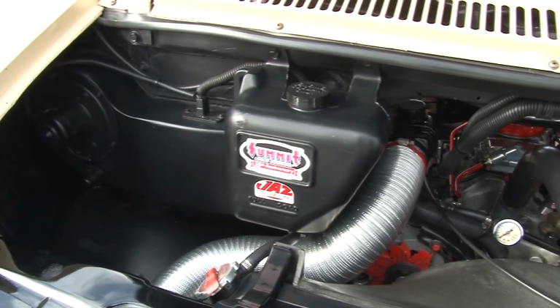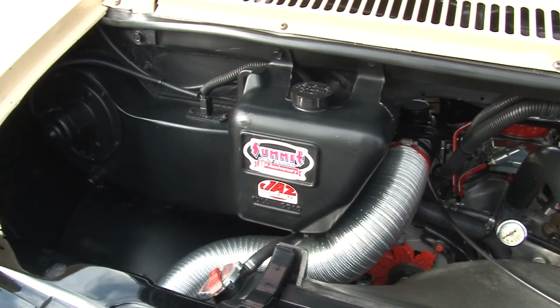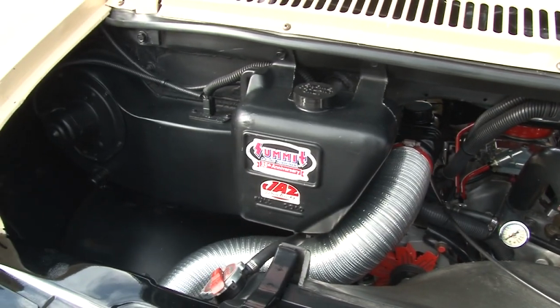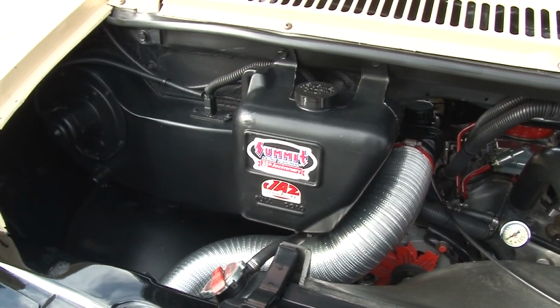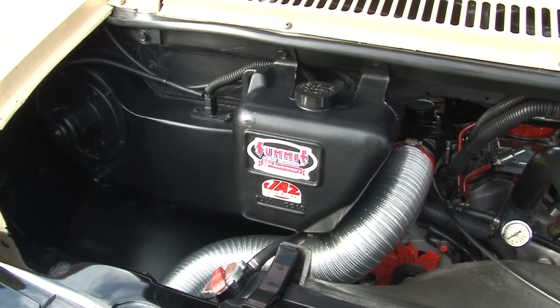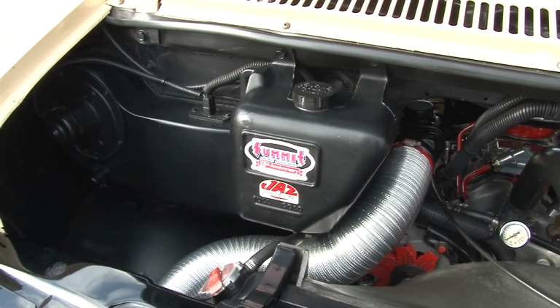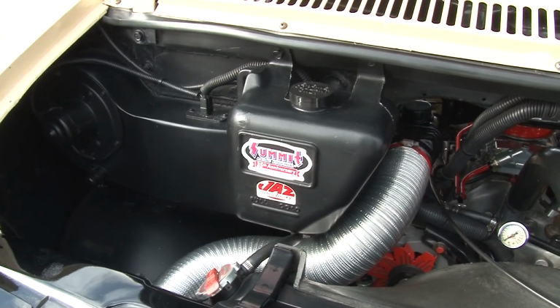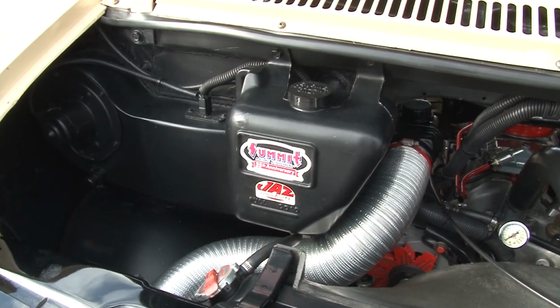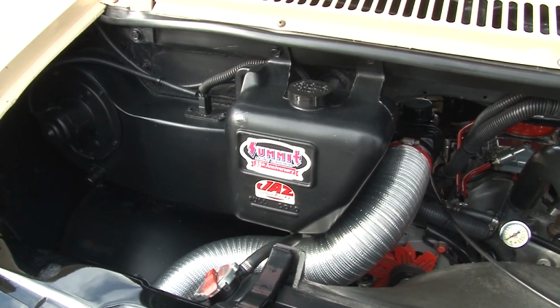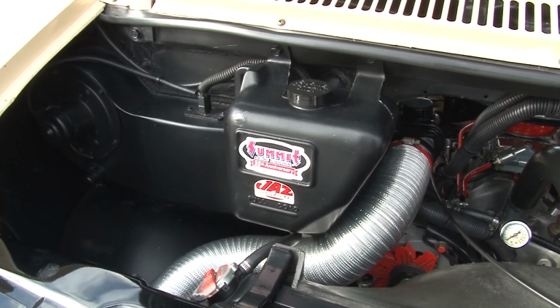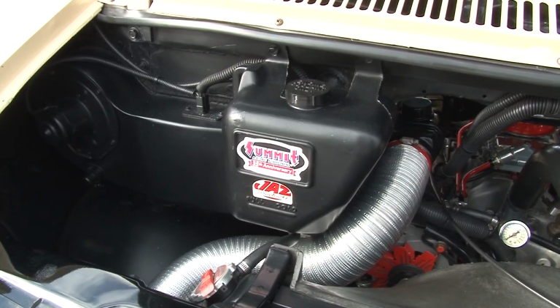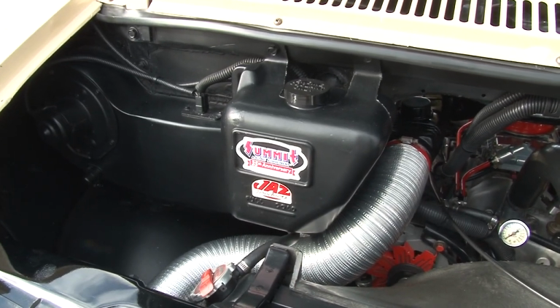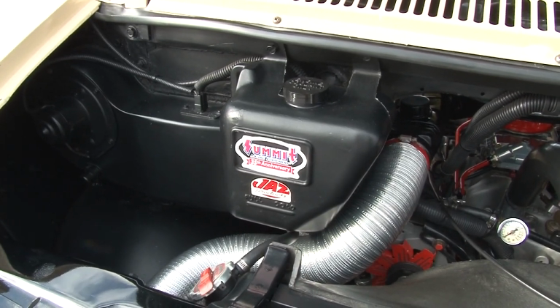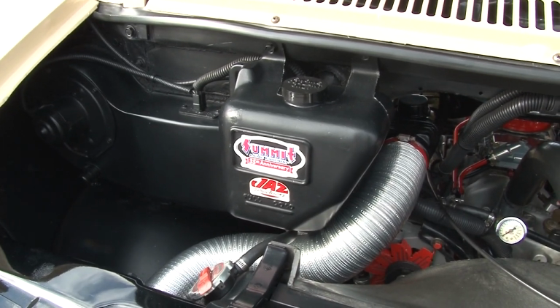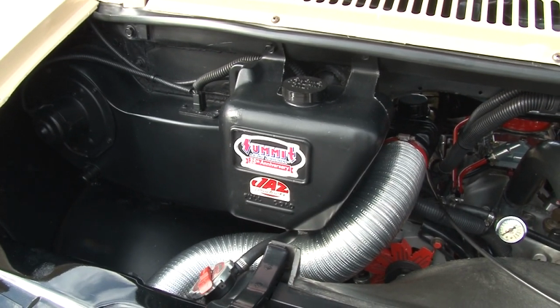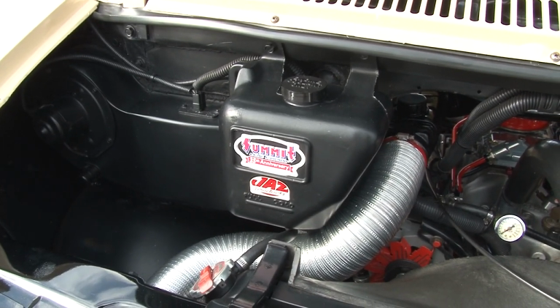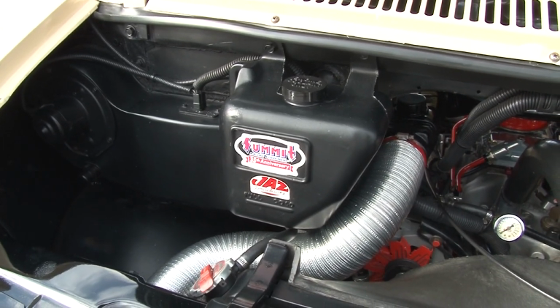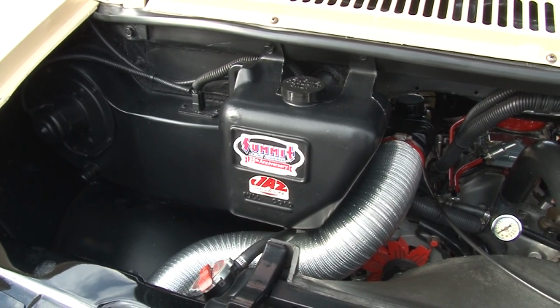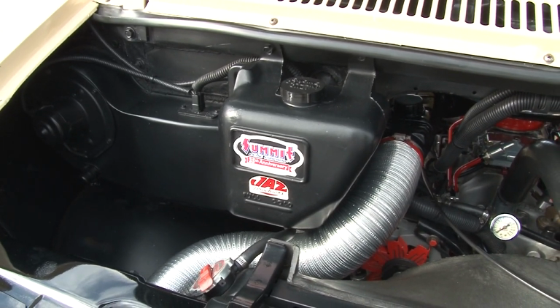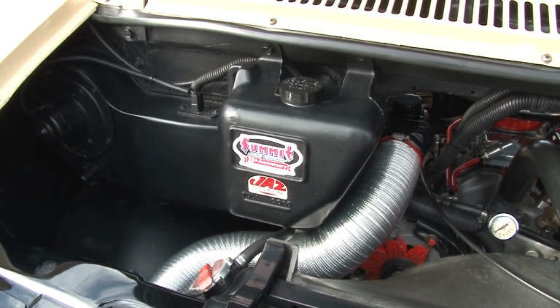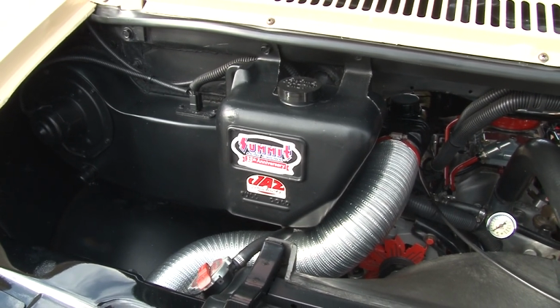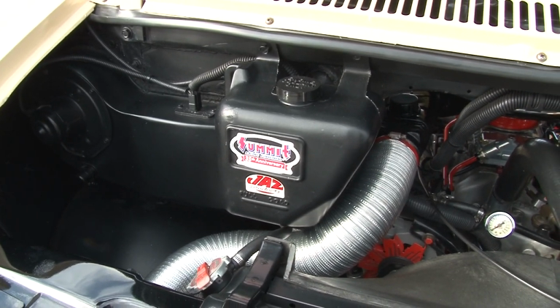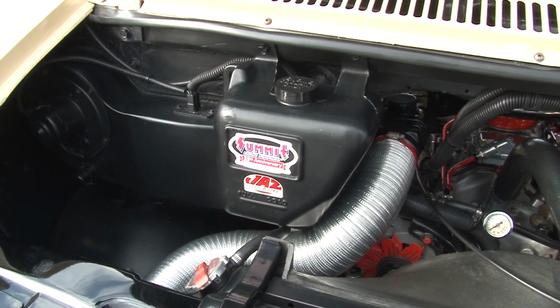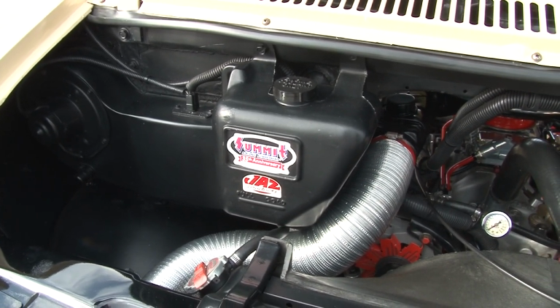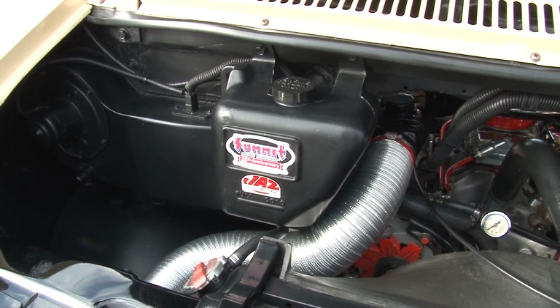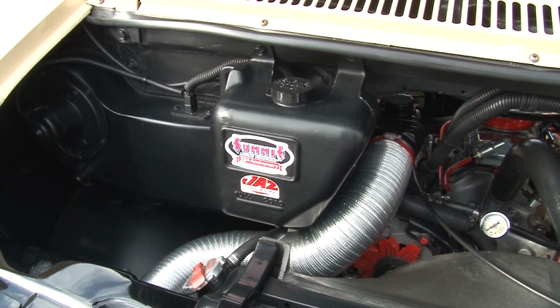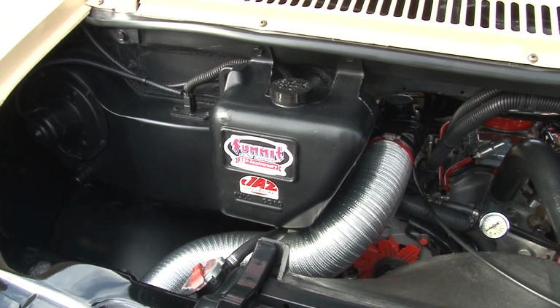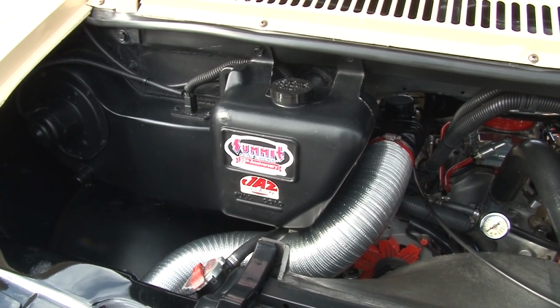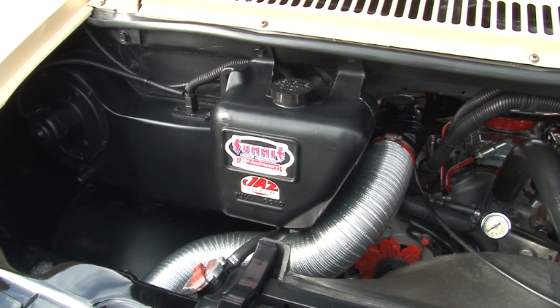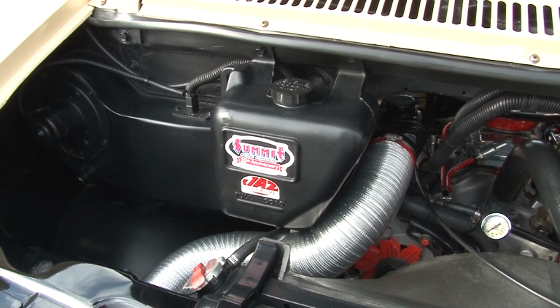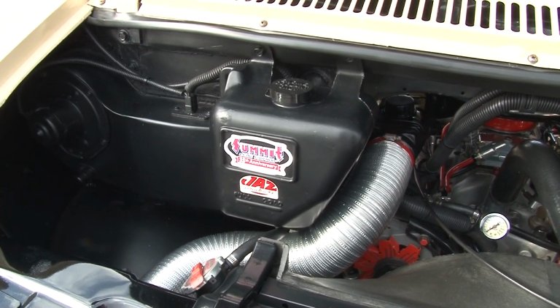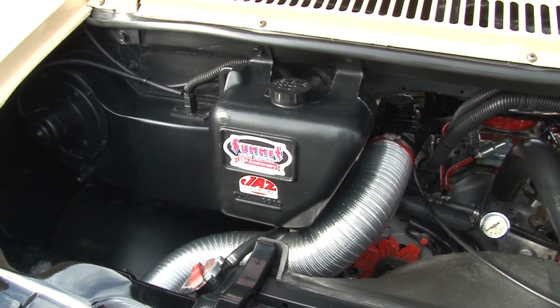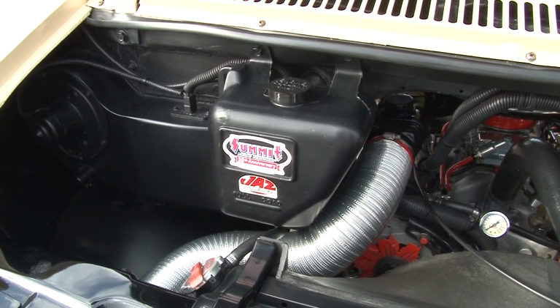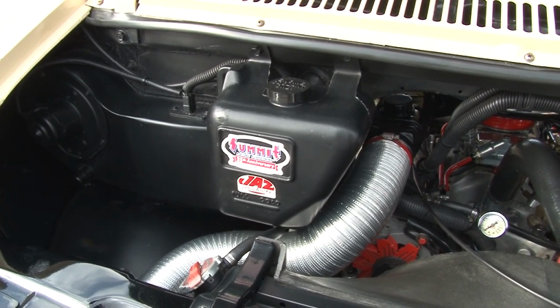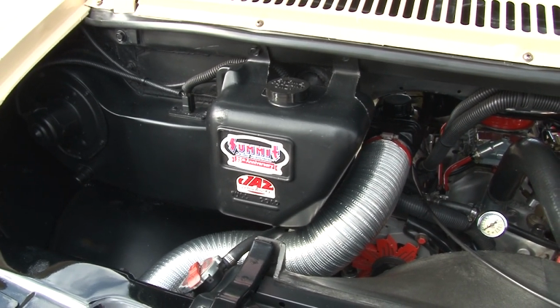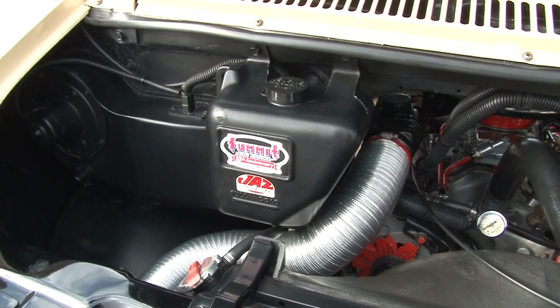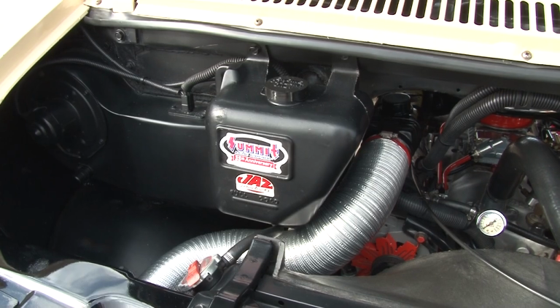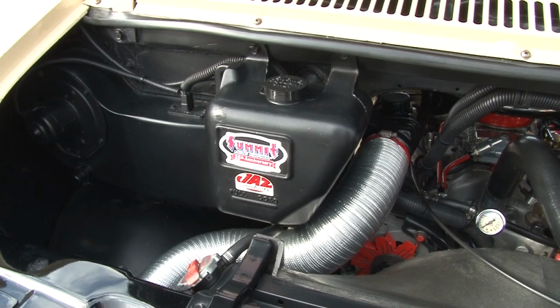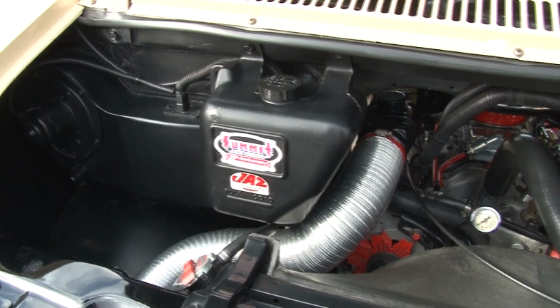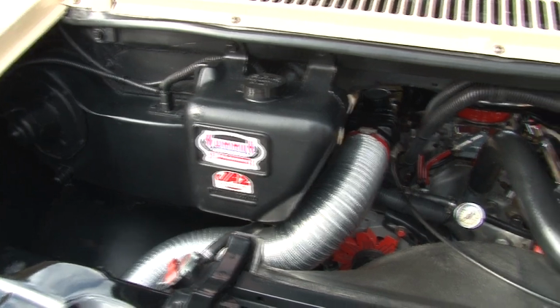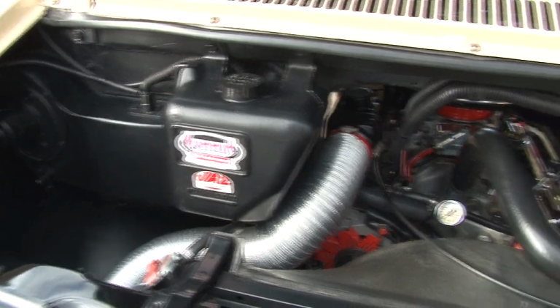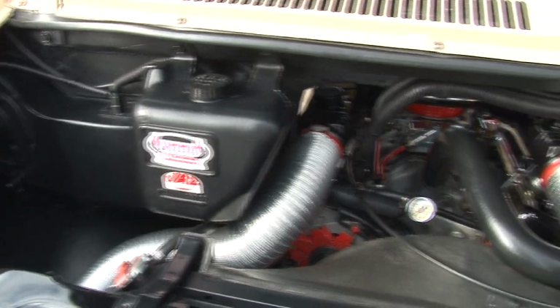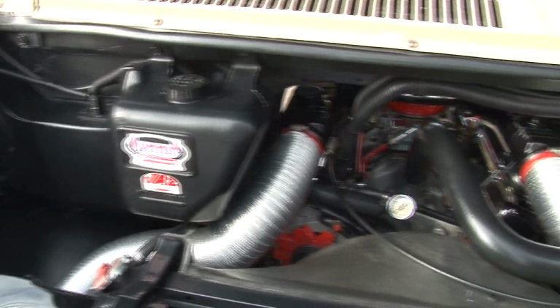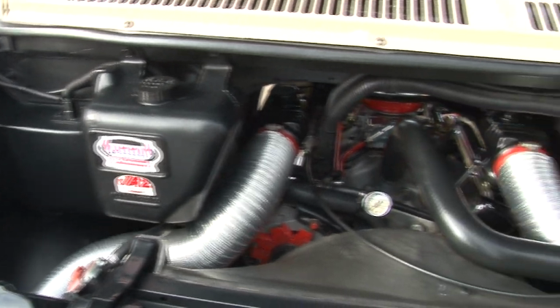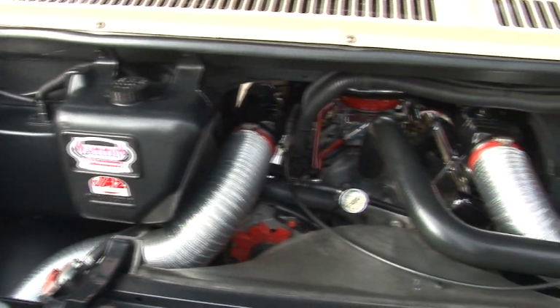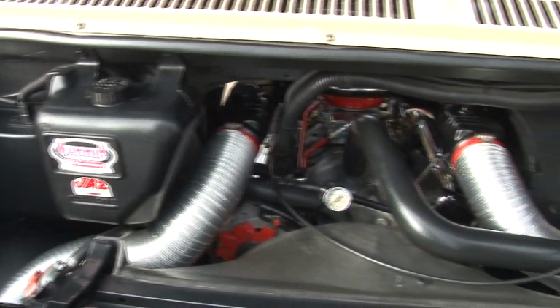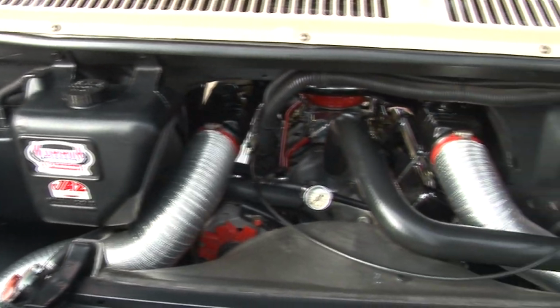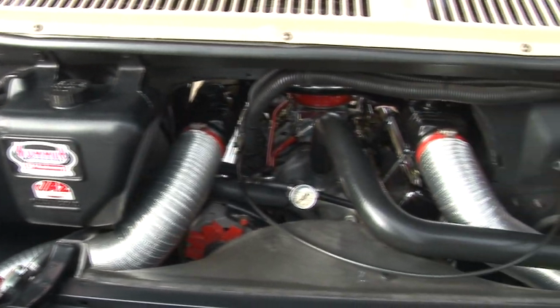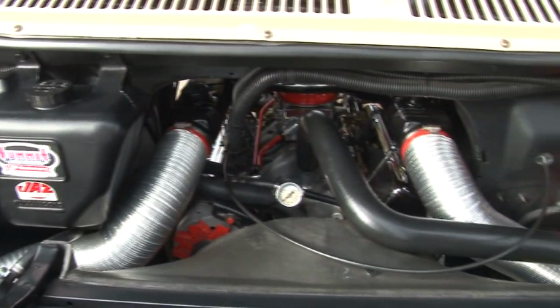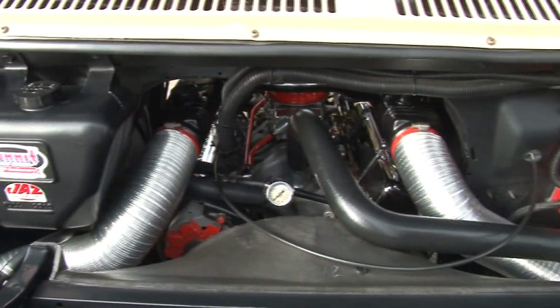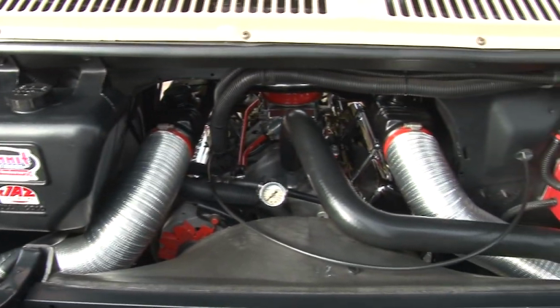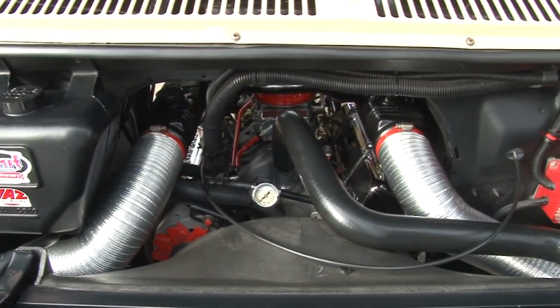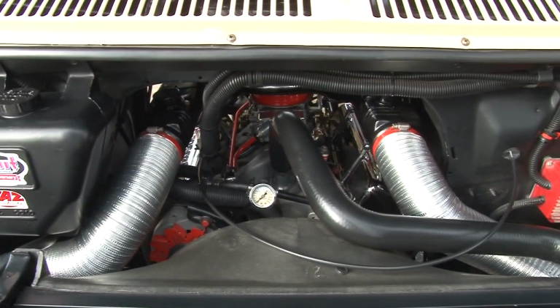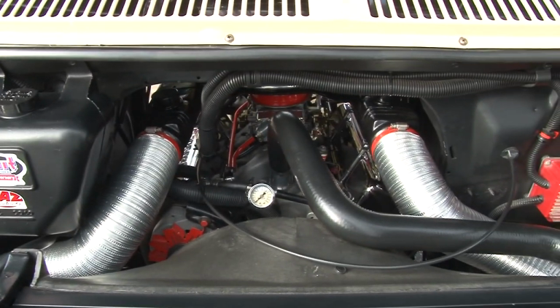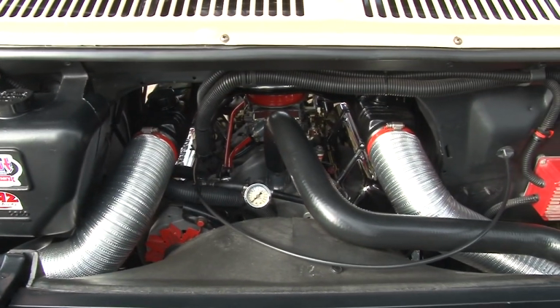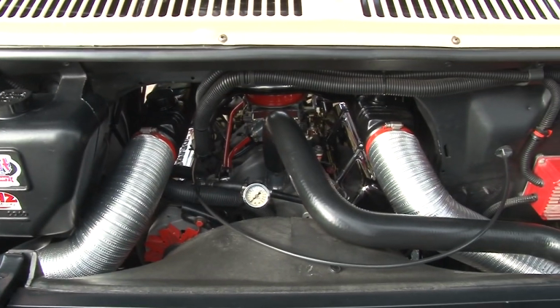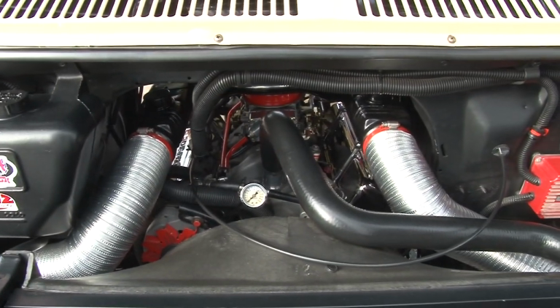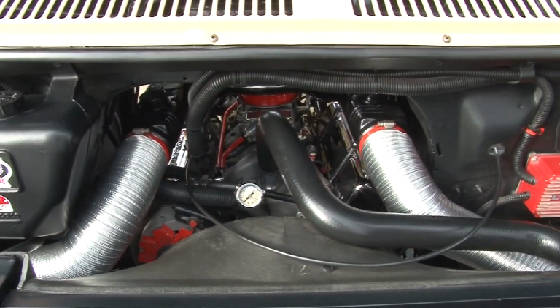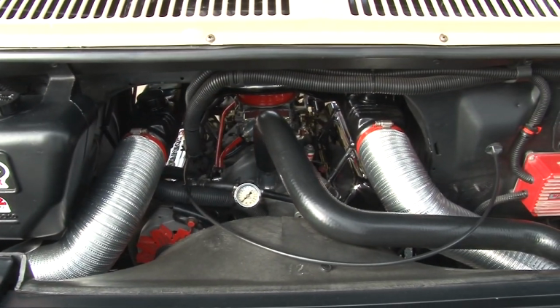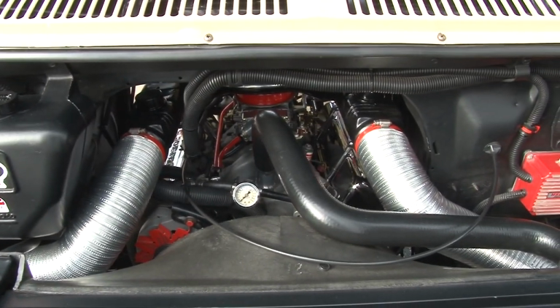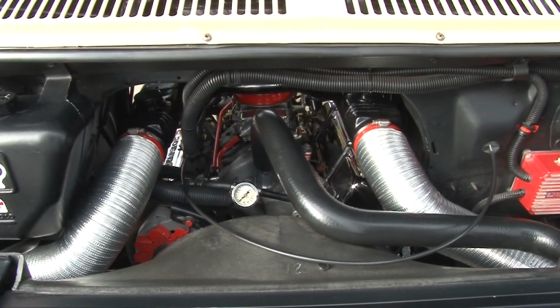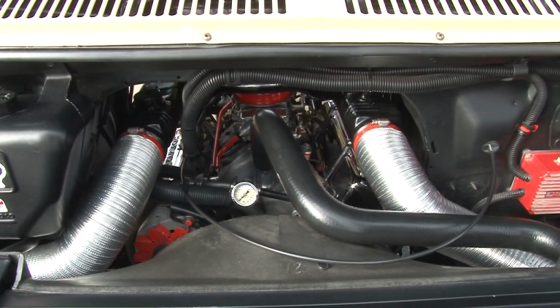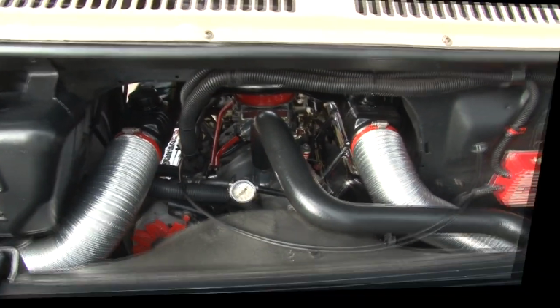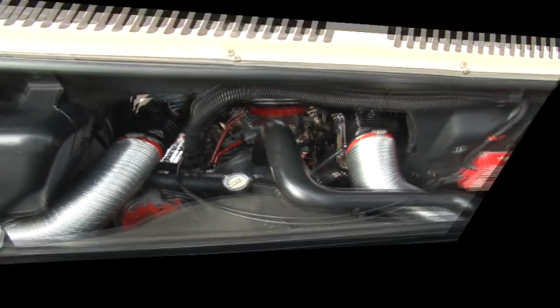It feeds a 650 Holley with mechanical secondaries, dual feed, double pumper.